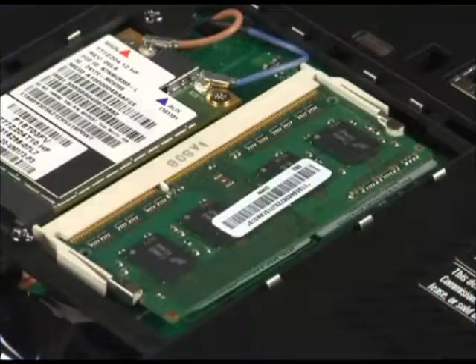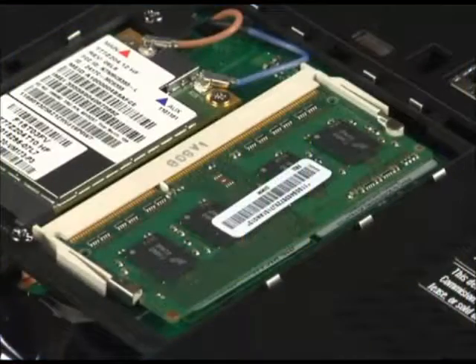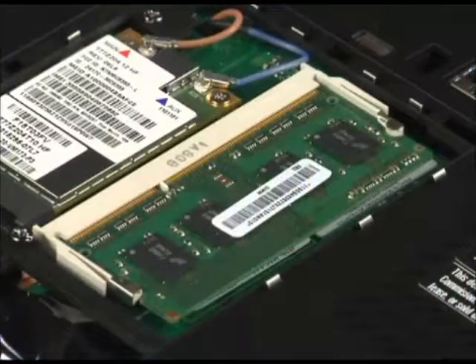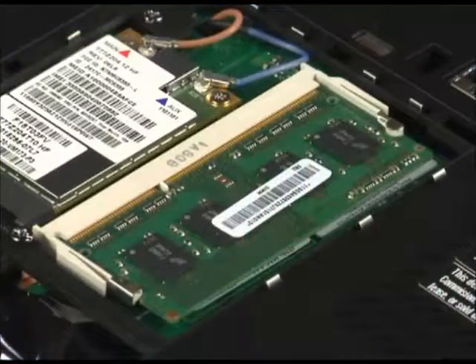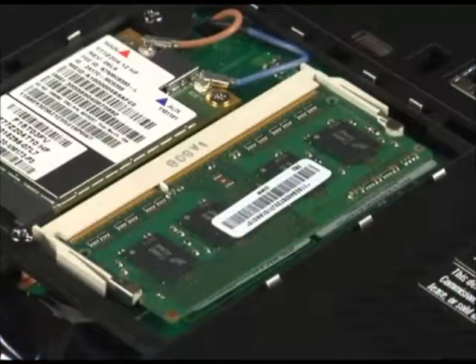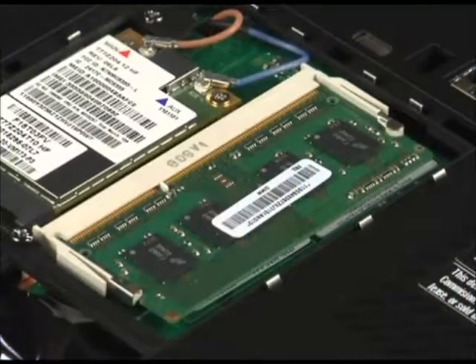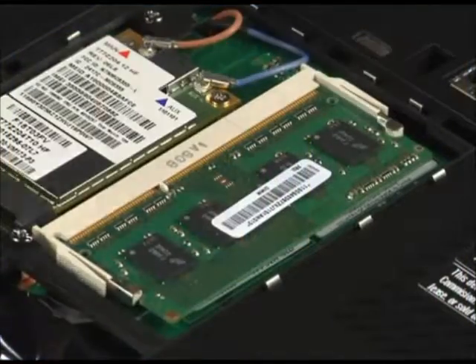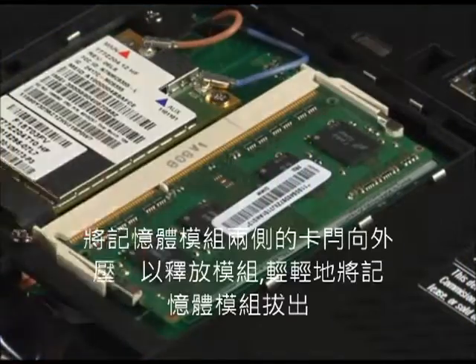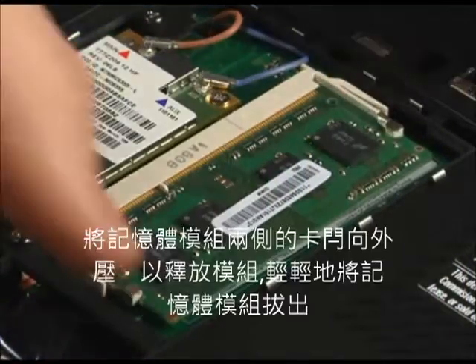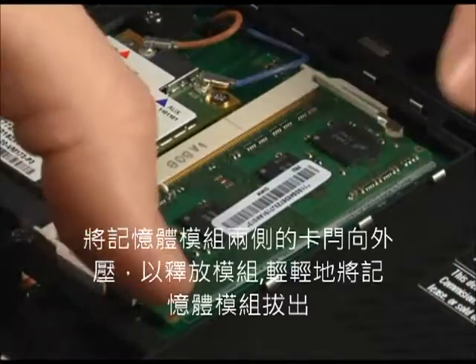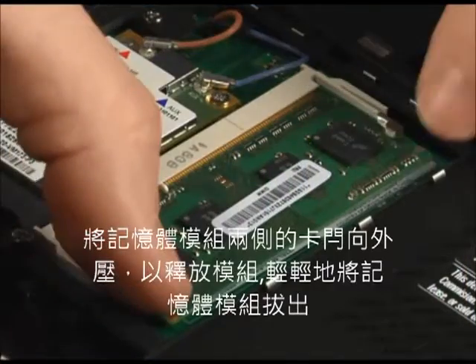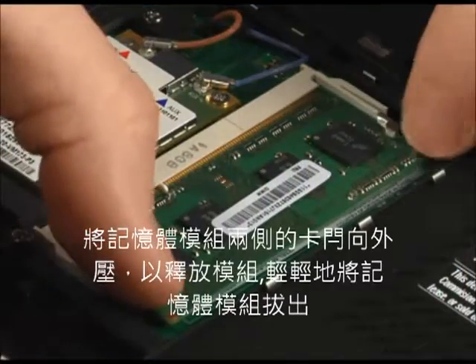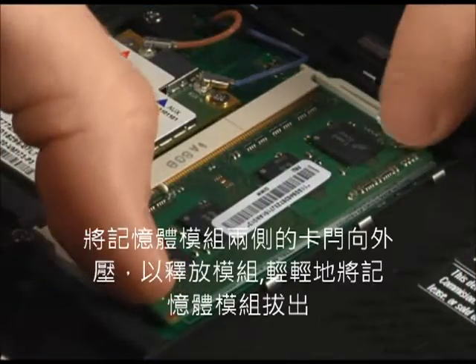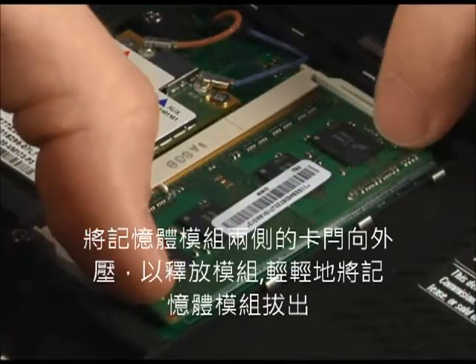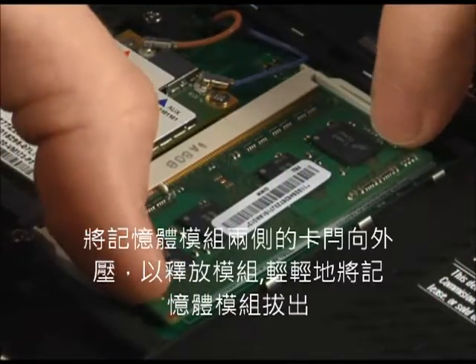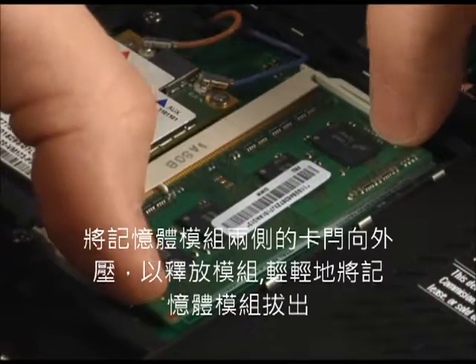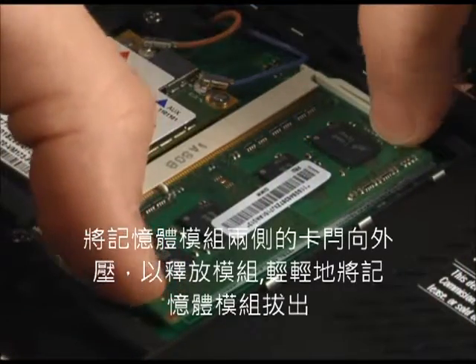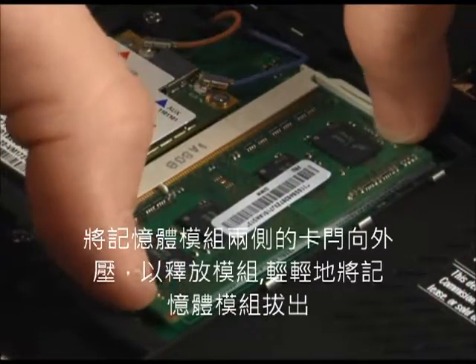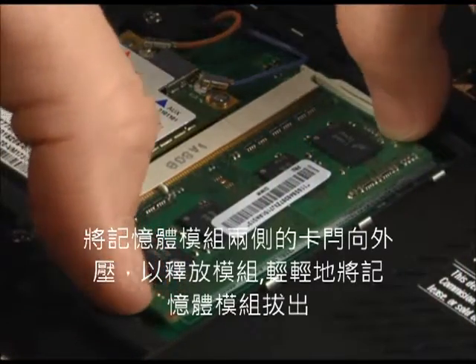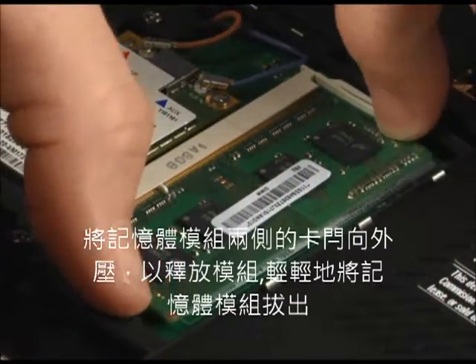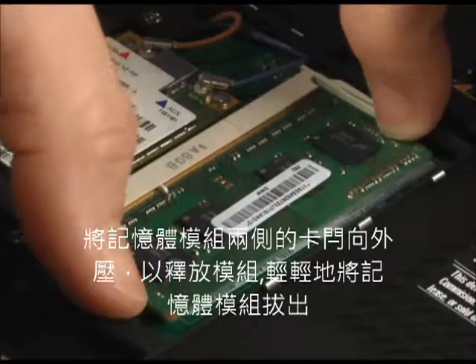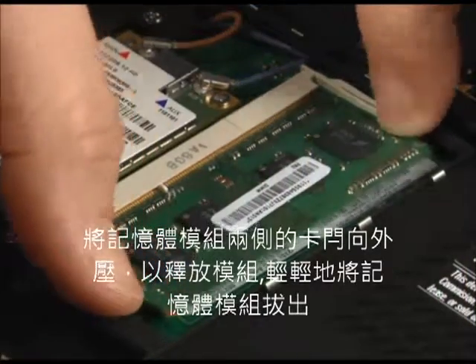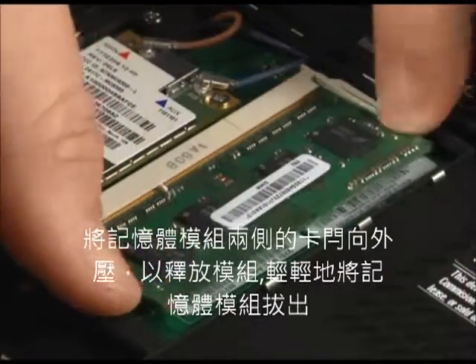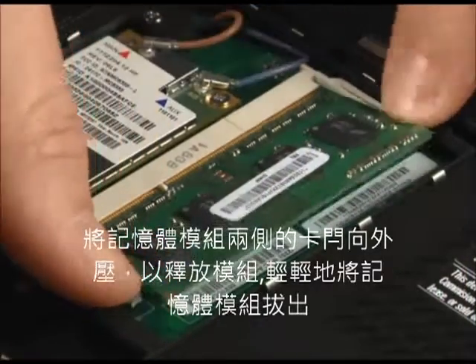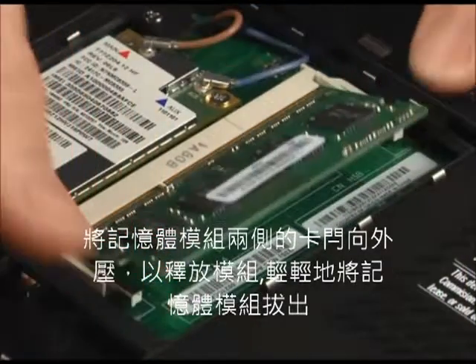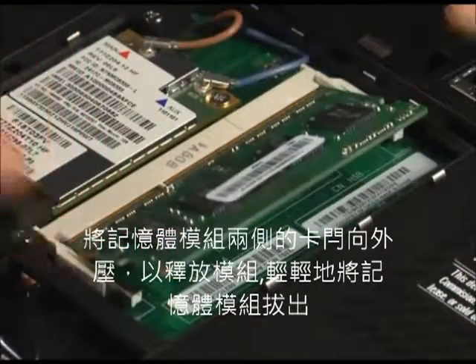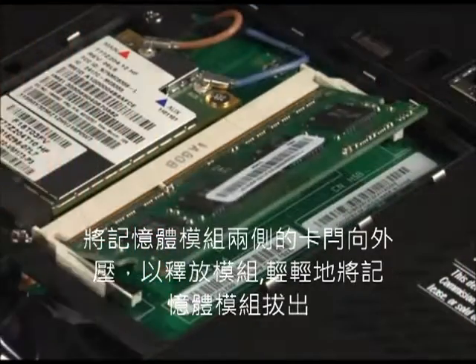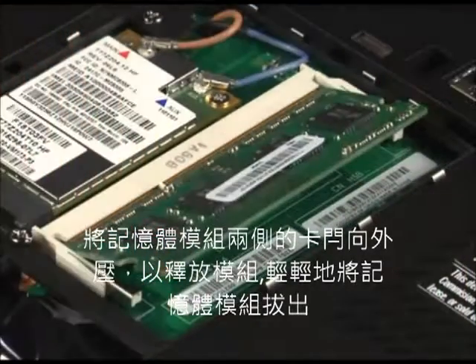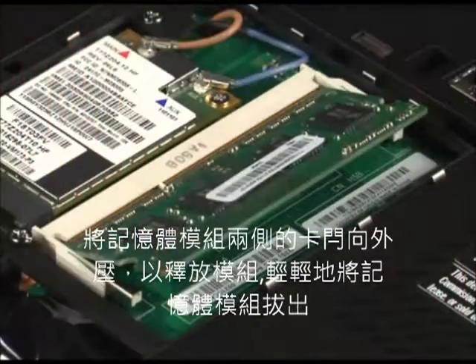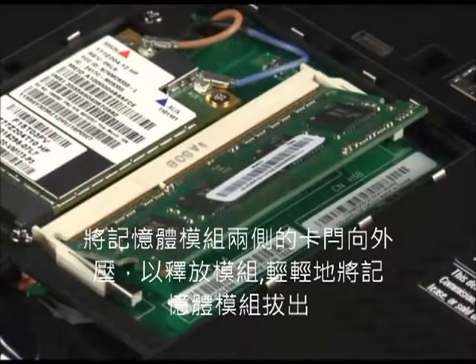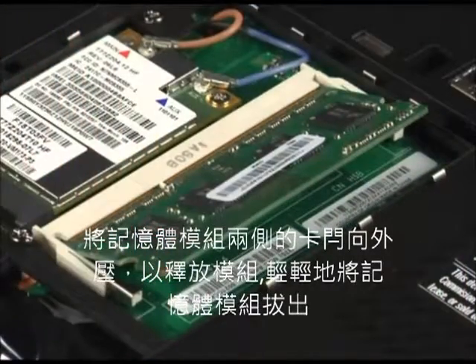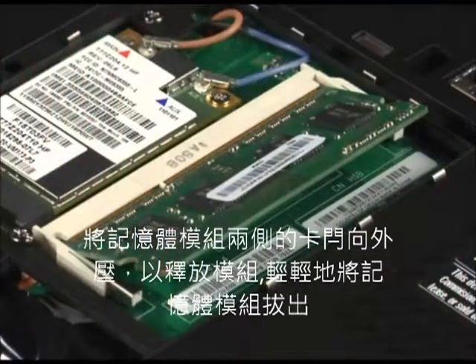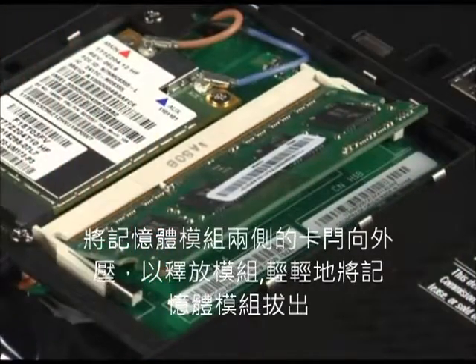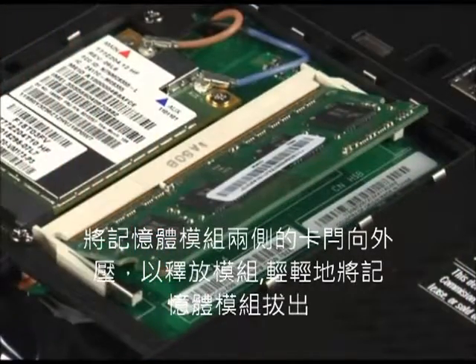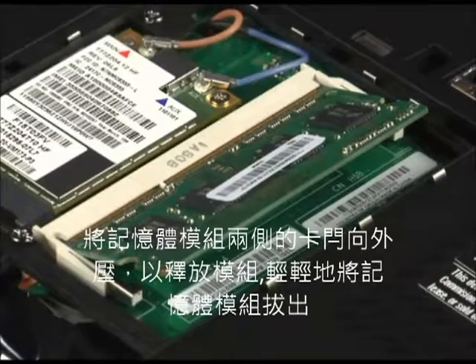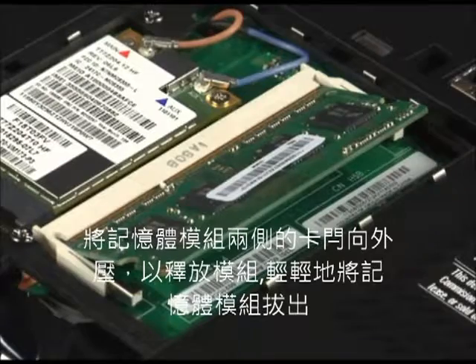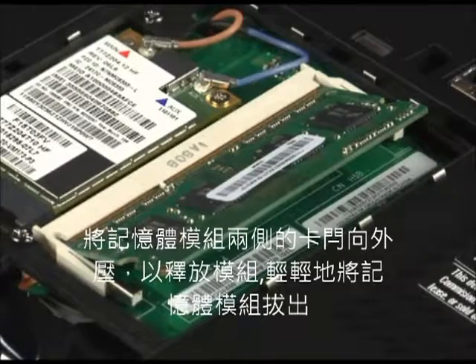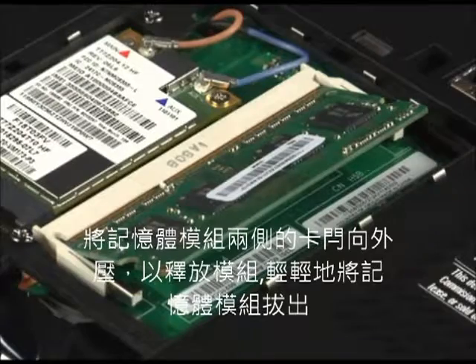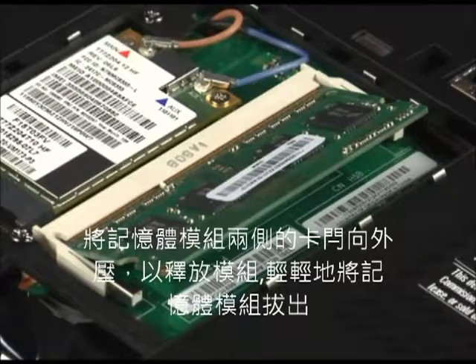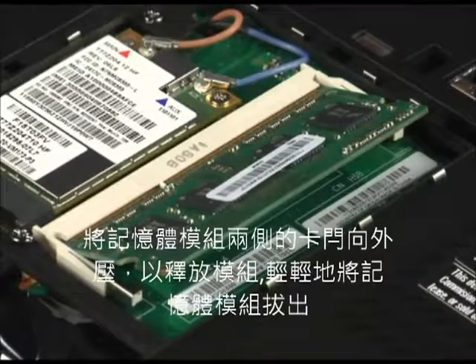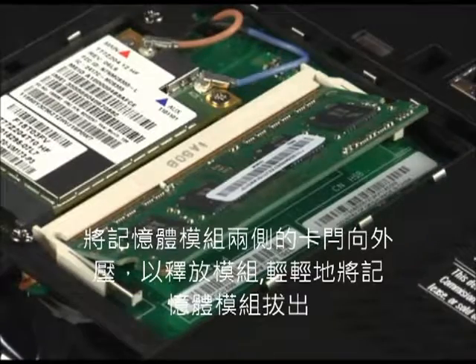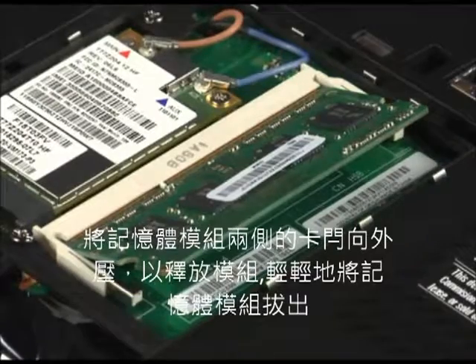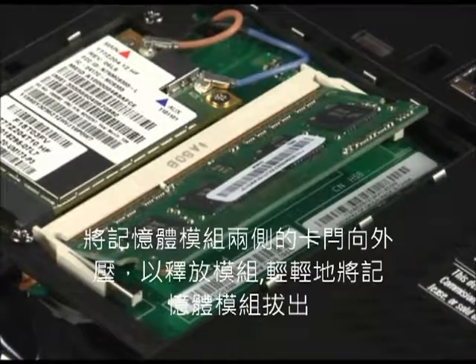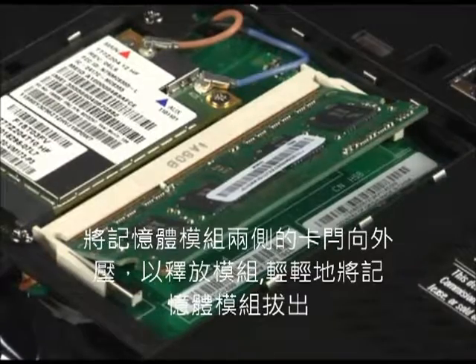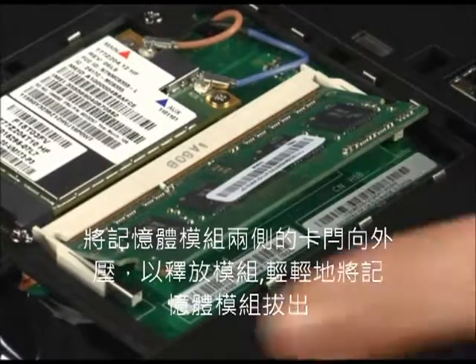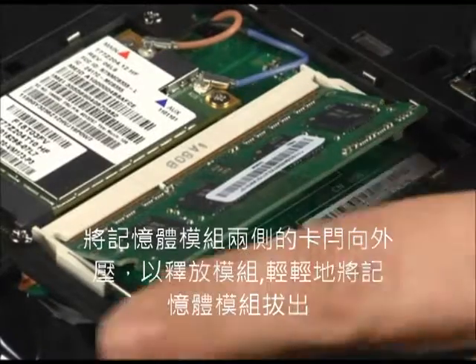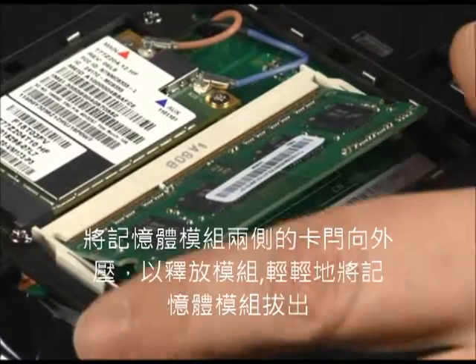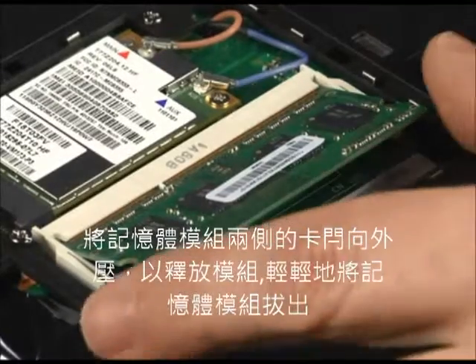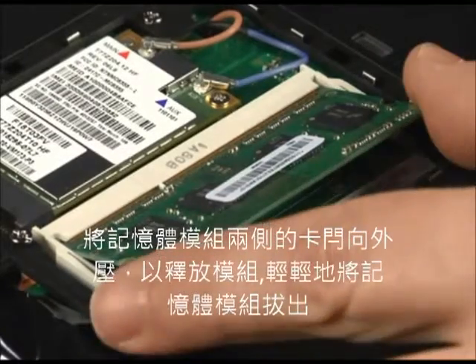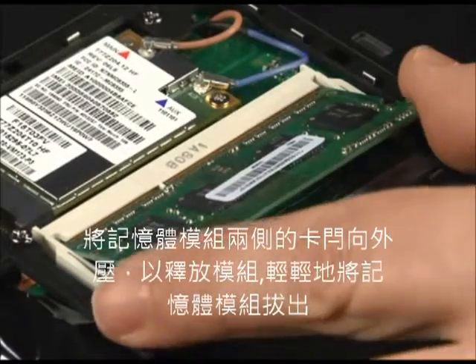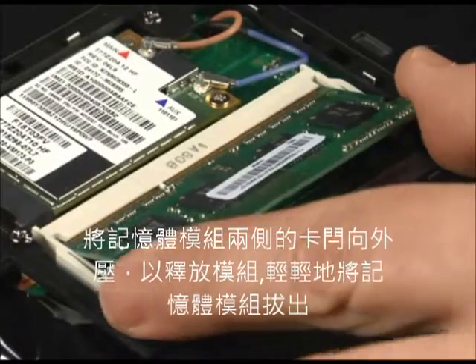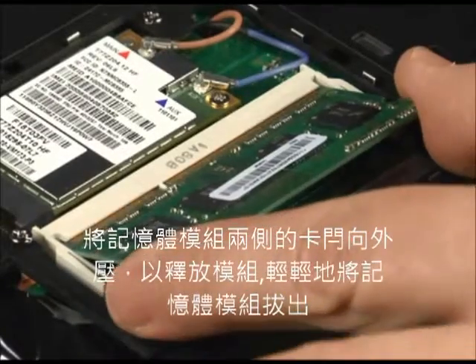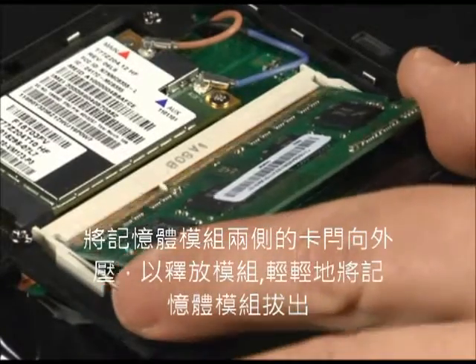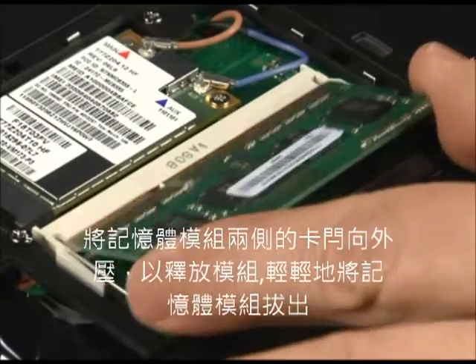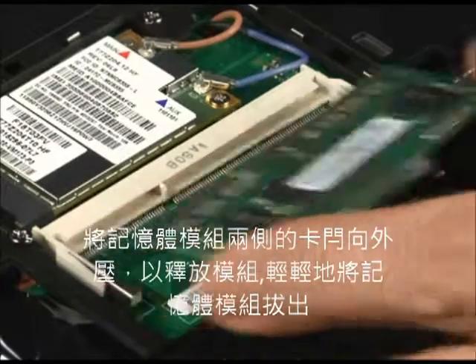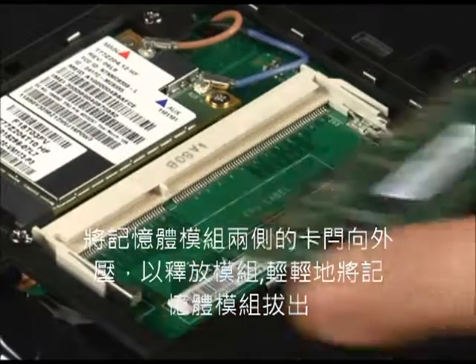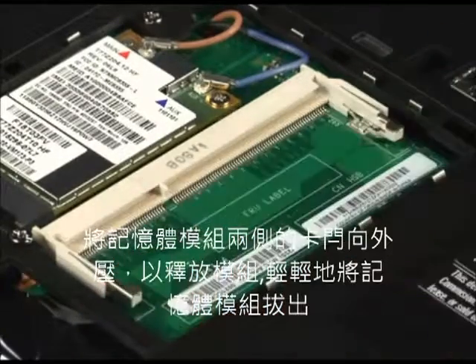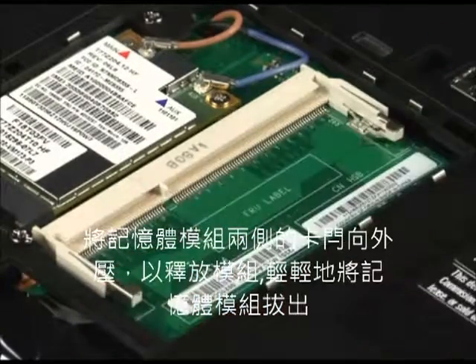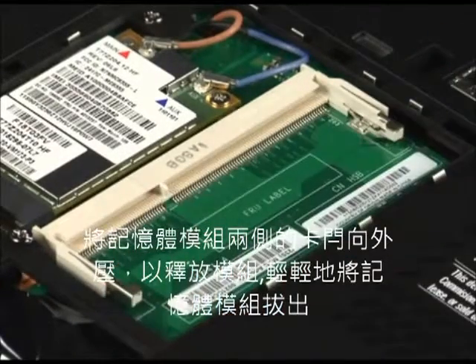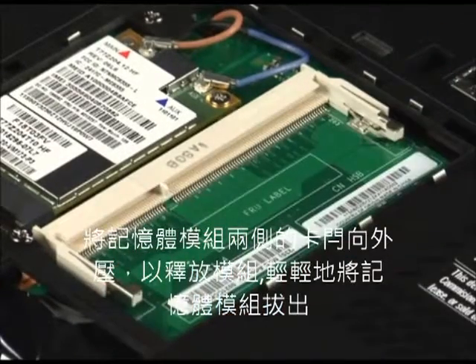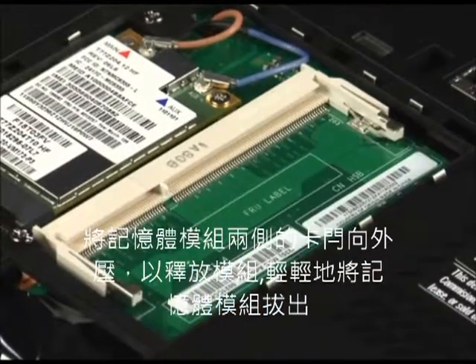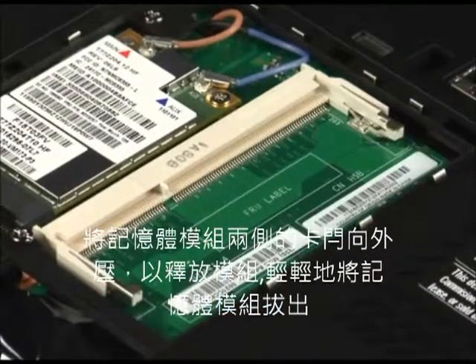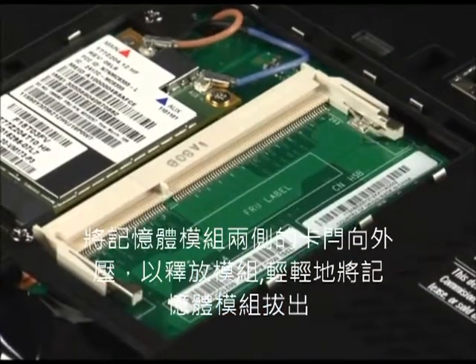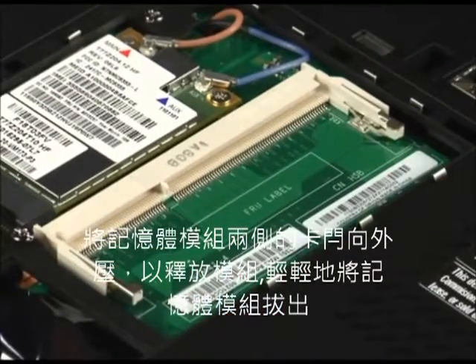Press the latches outward on either side of the memory module to release it. Gently pull the memory module to remove it.